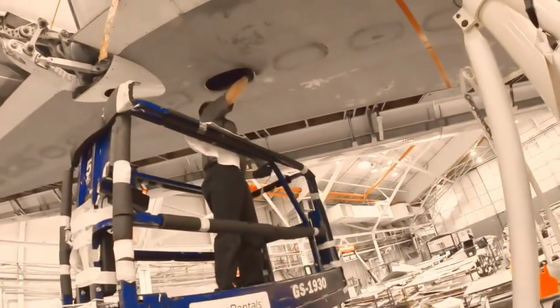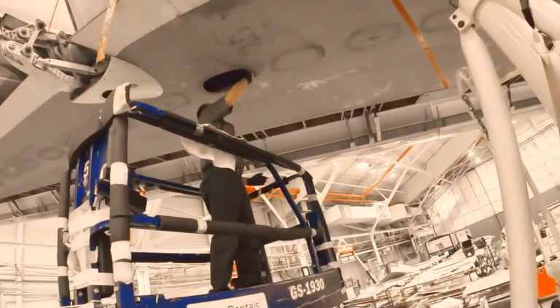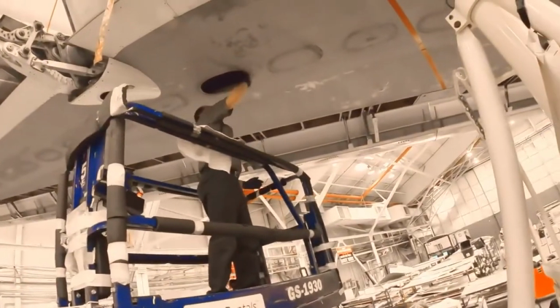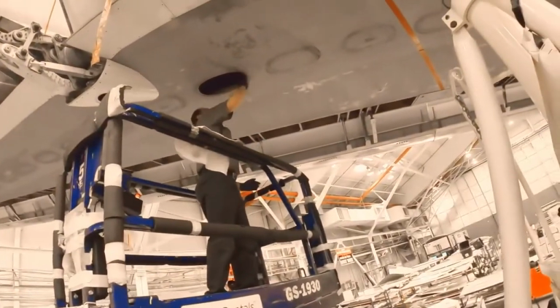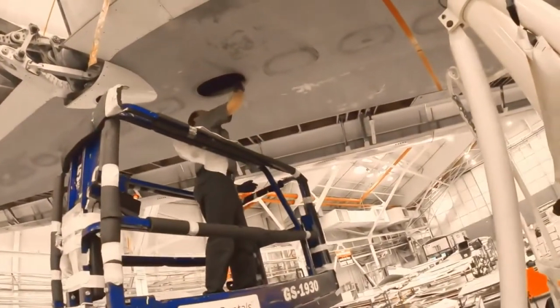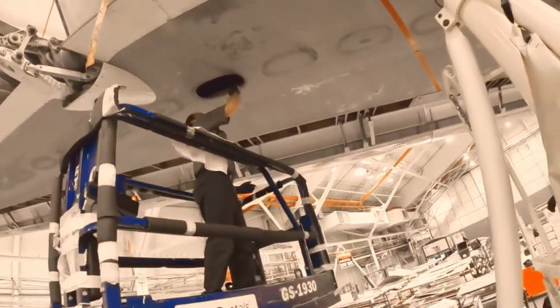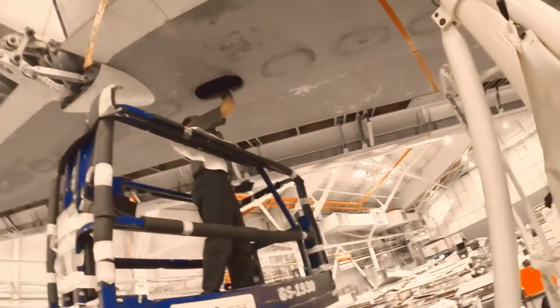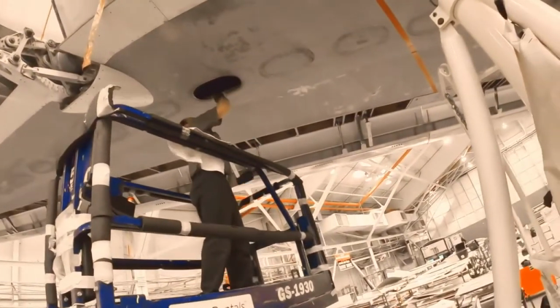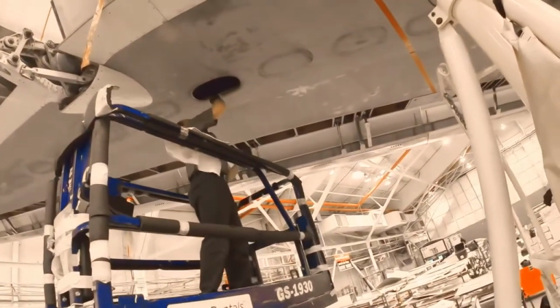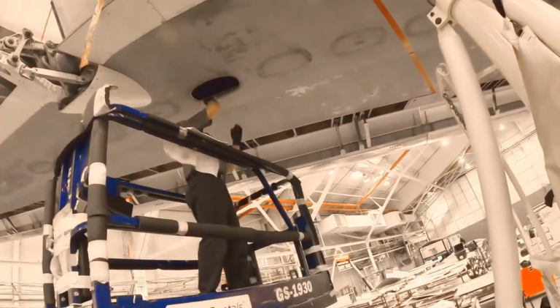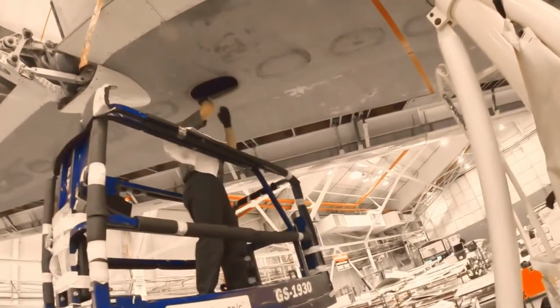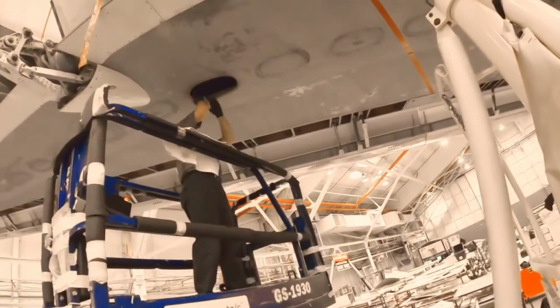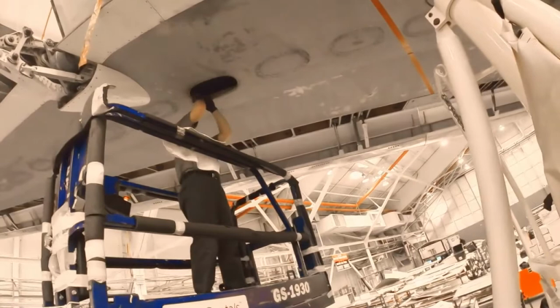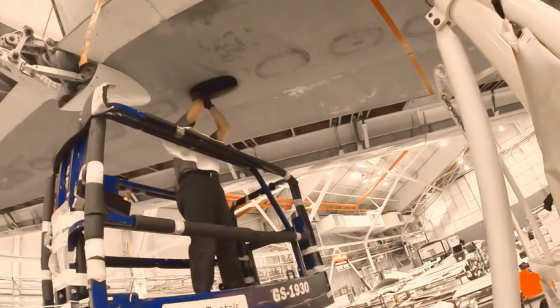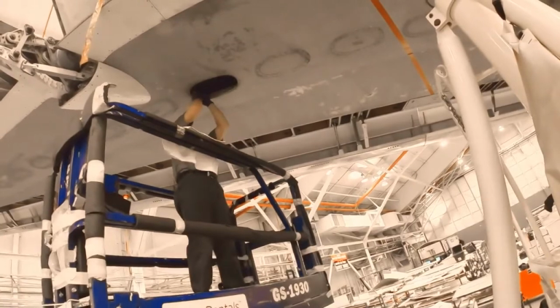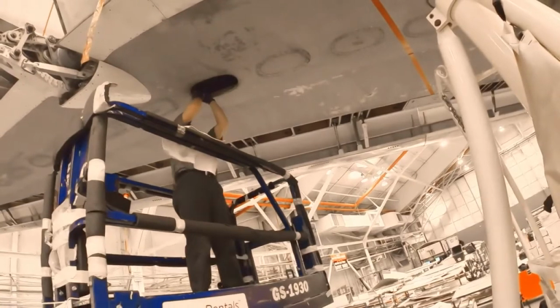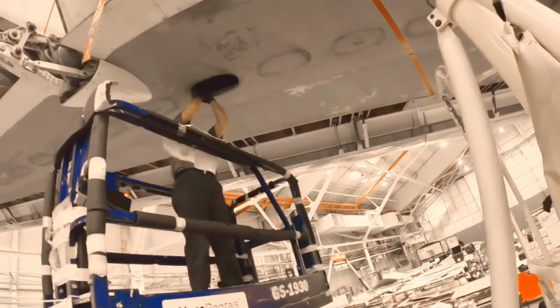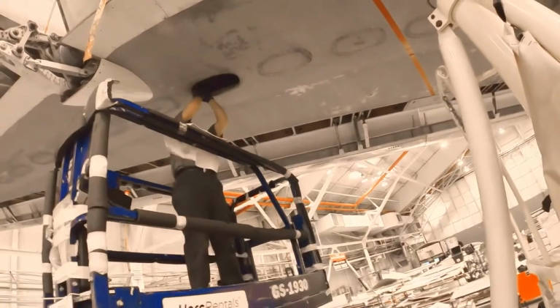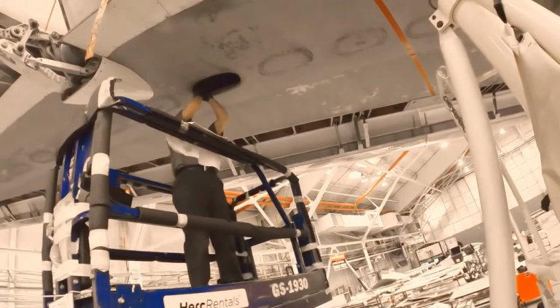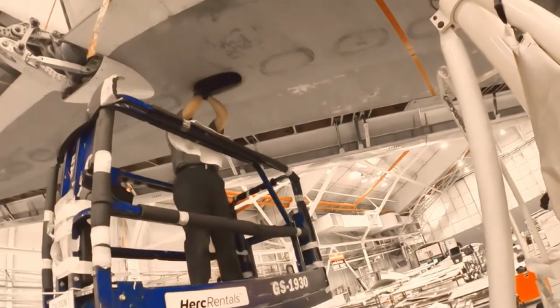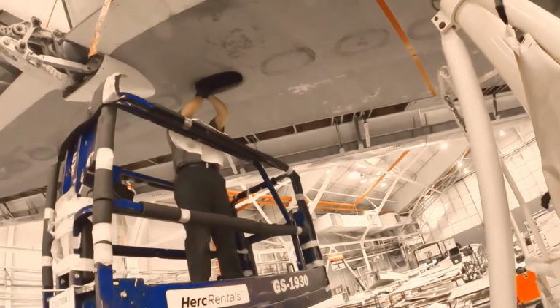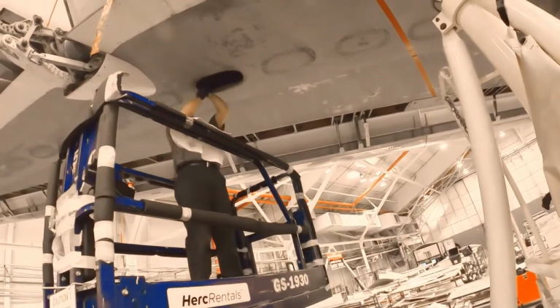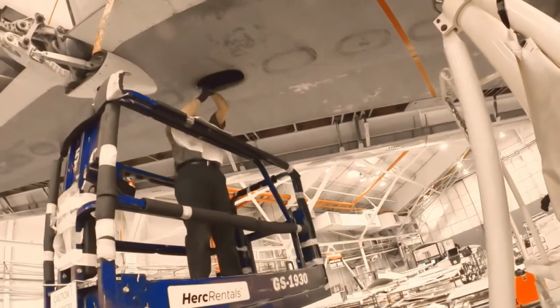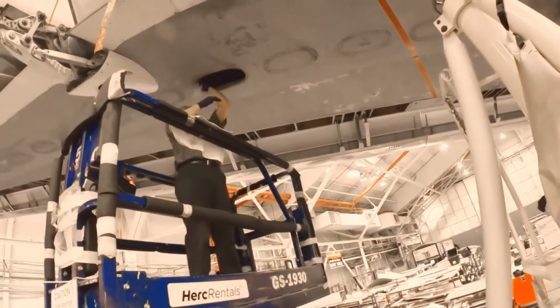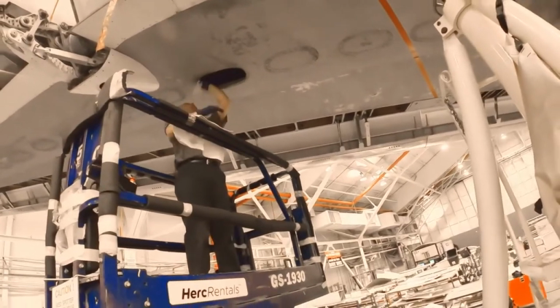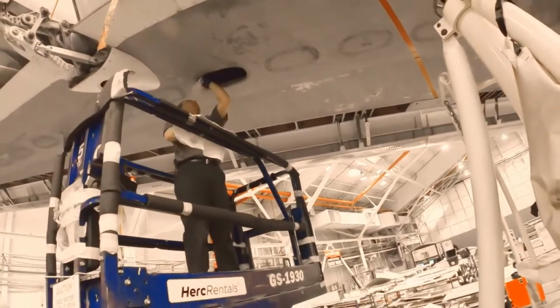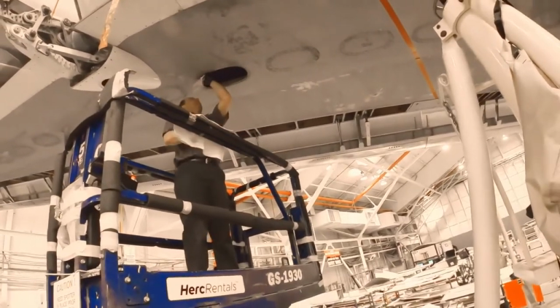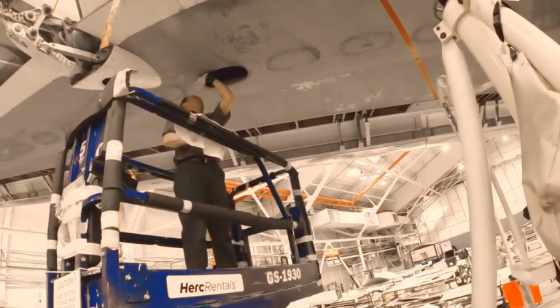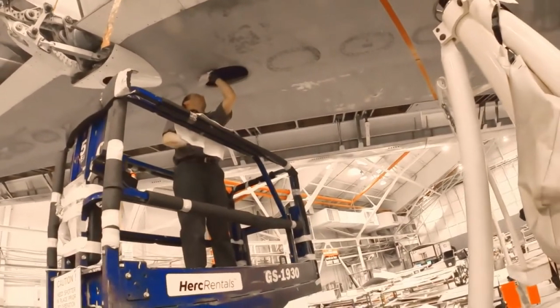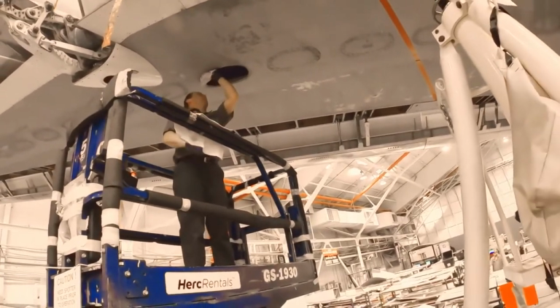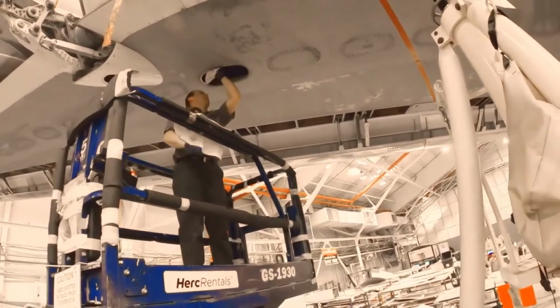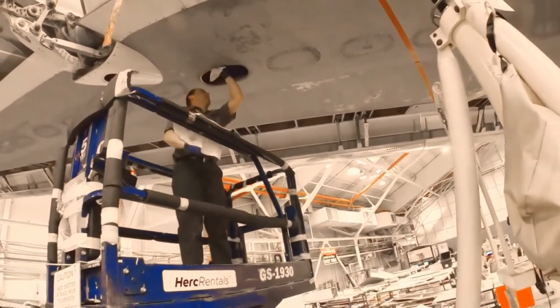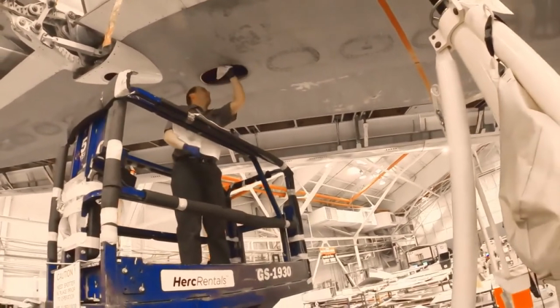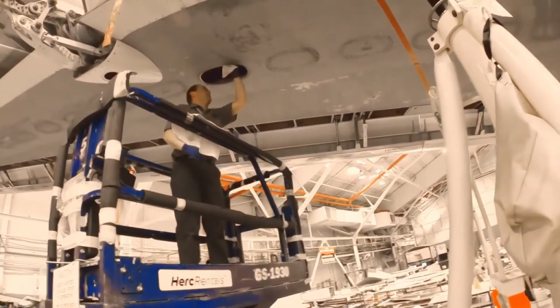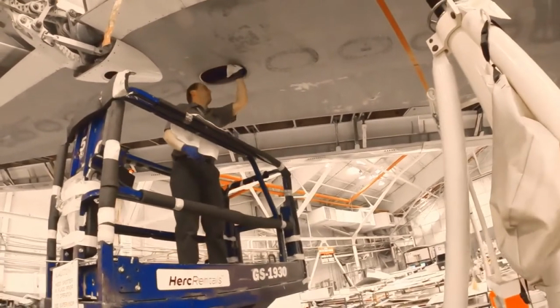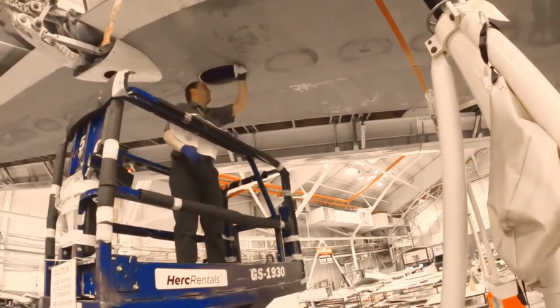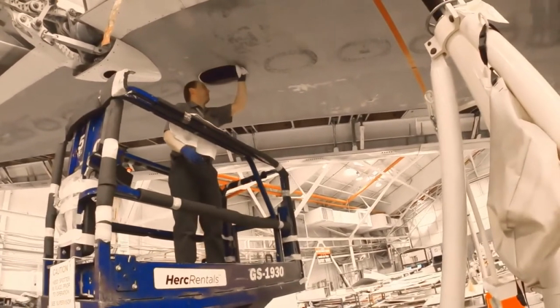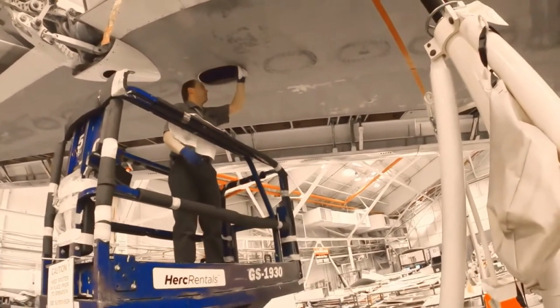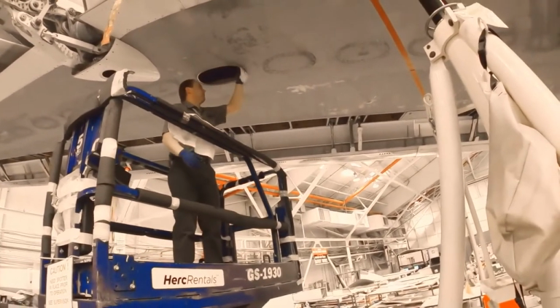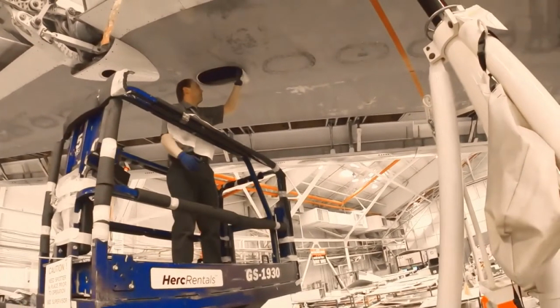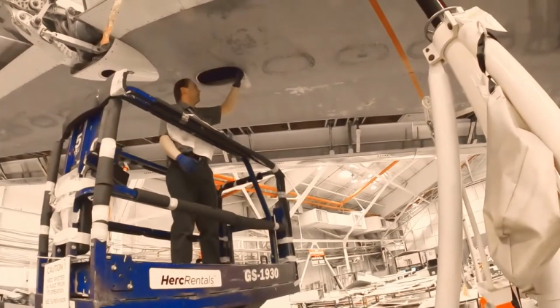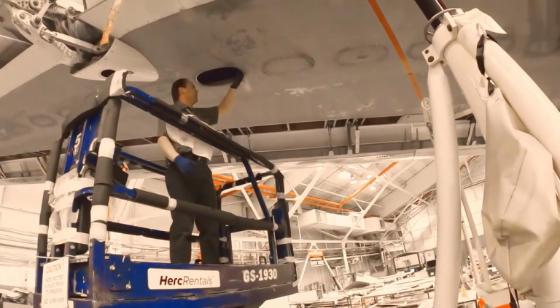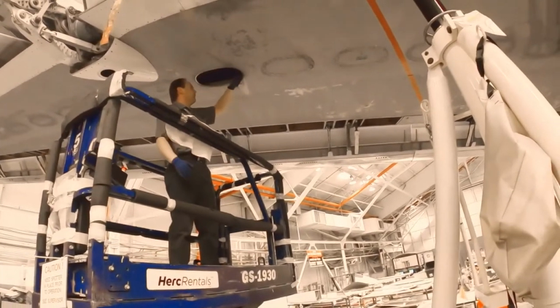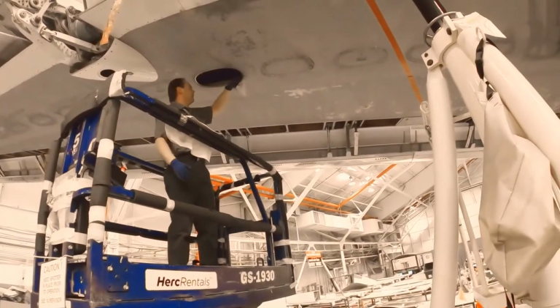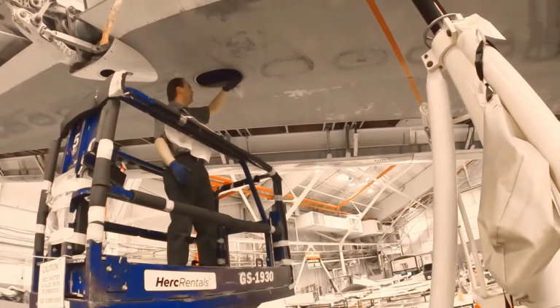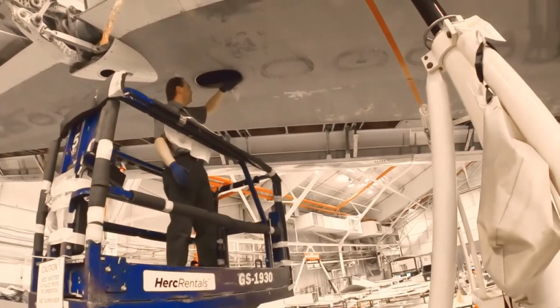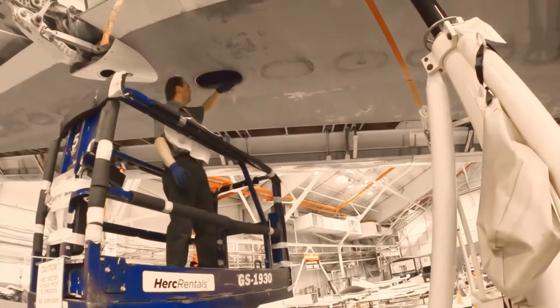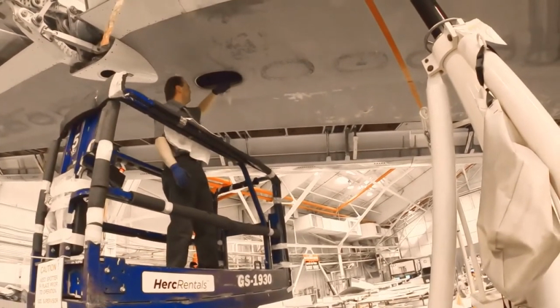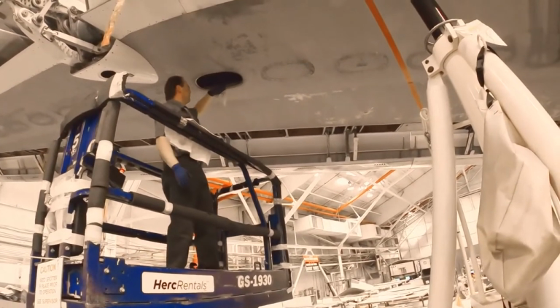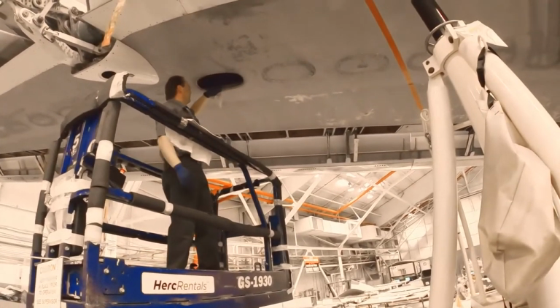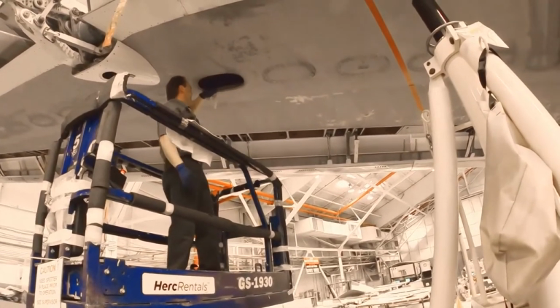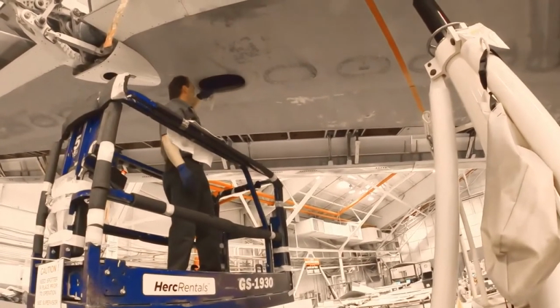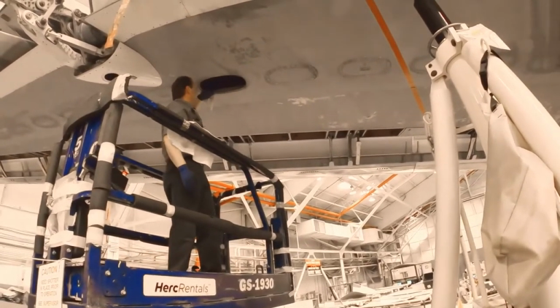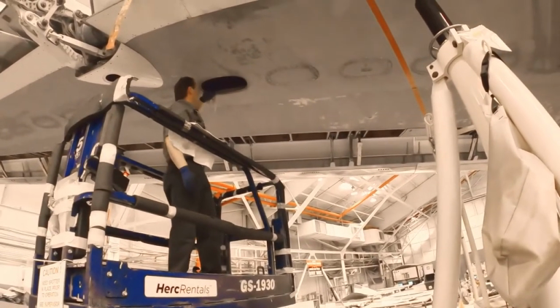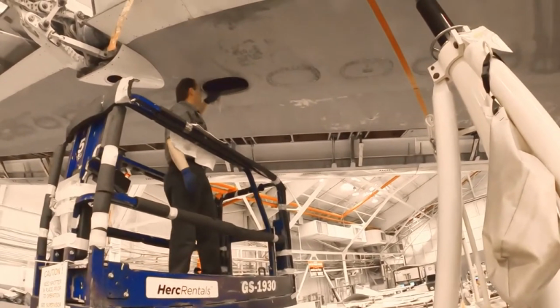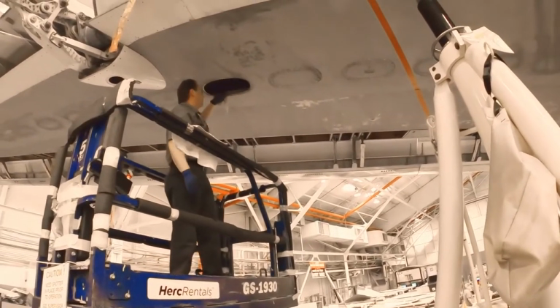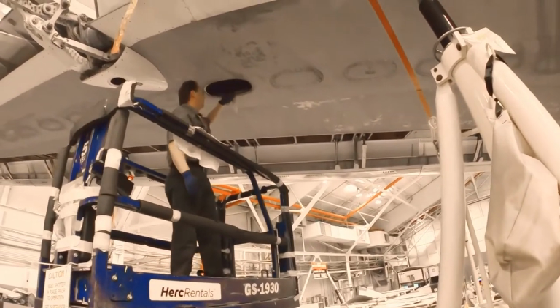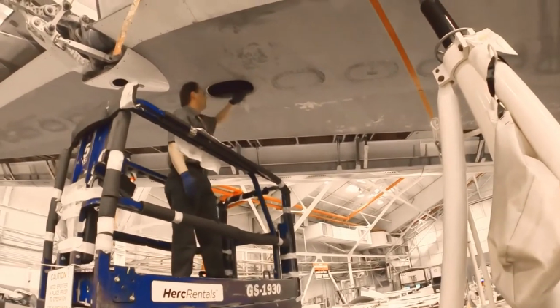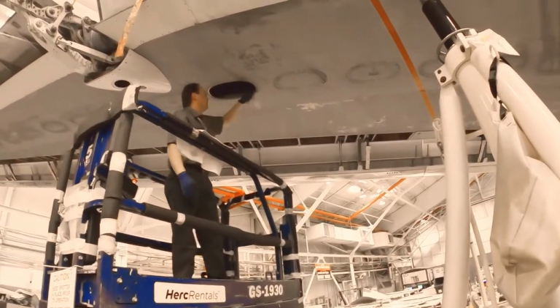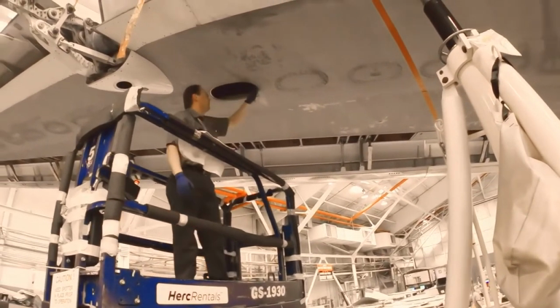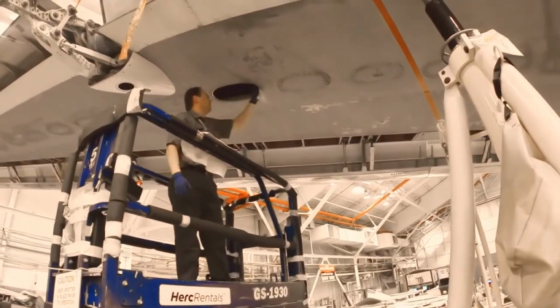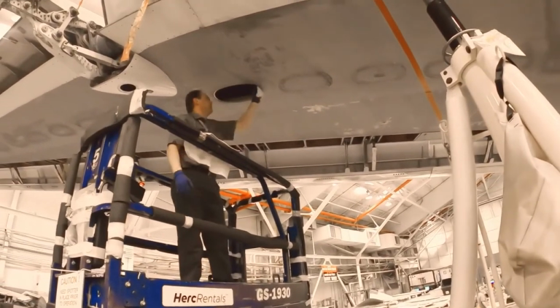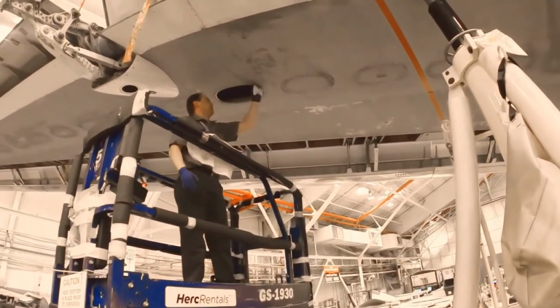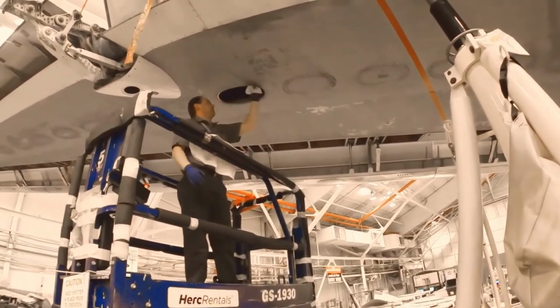Thoroughly clean the fuel tank opening with a clean solvent dampened cloth, followed immediately by wiping with a clean dry cloth.